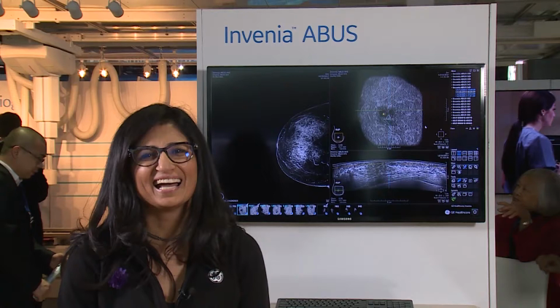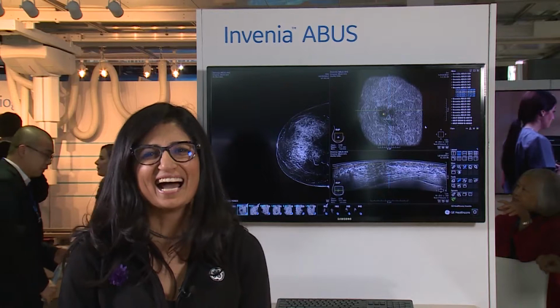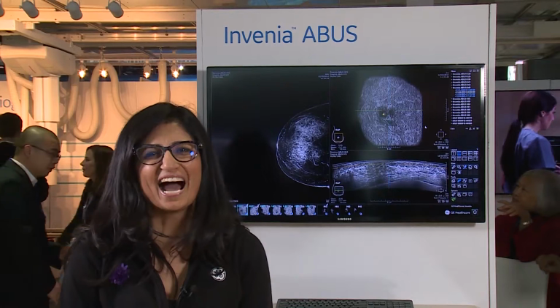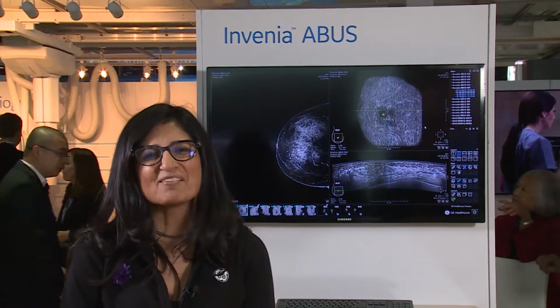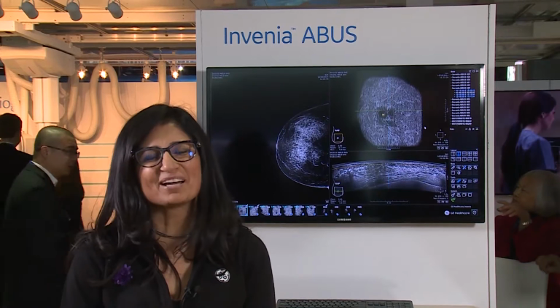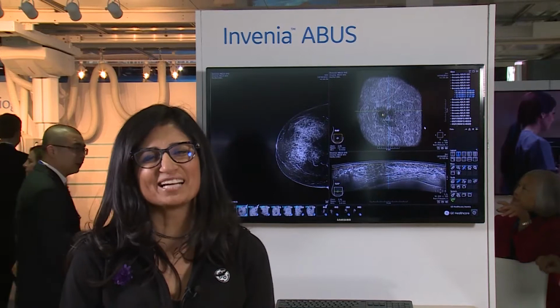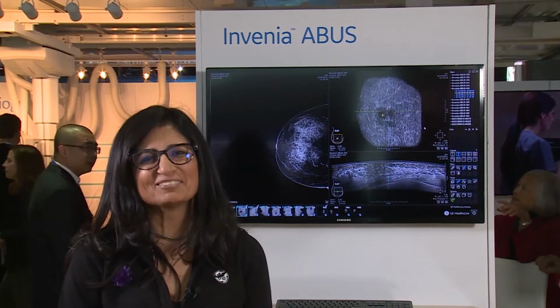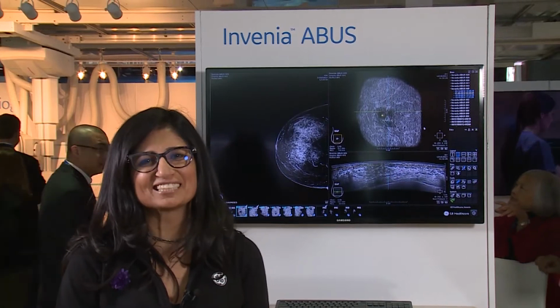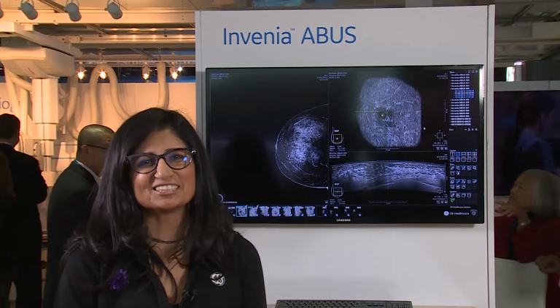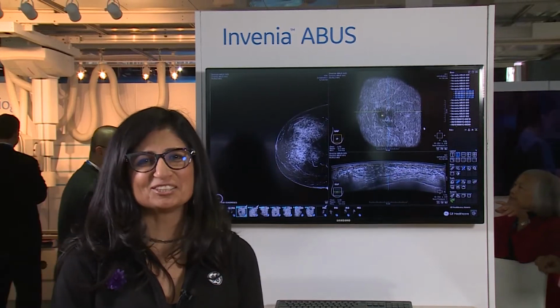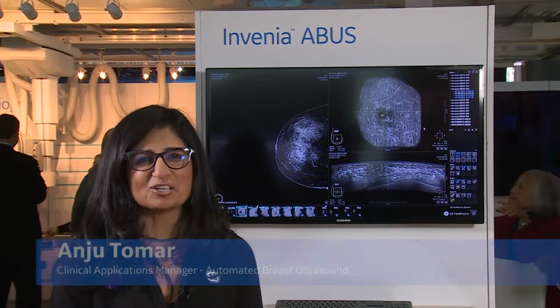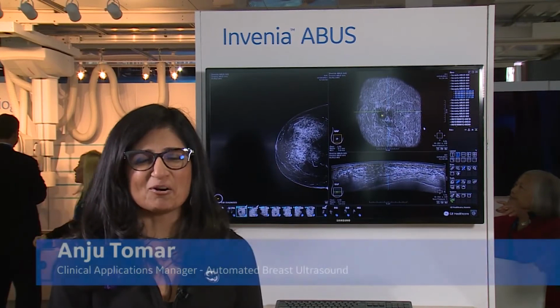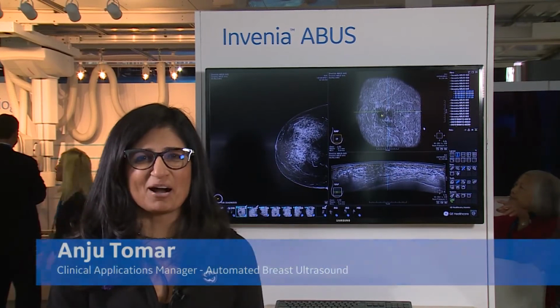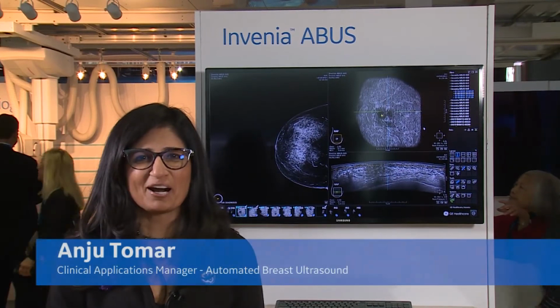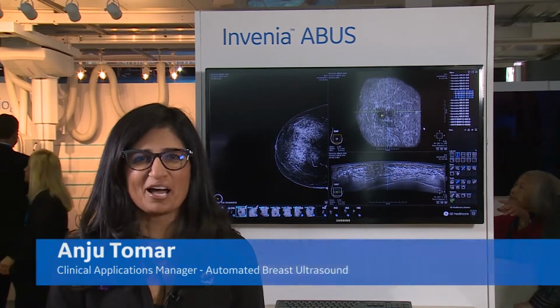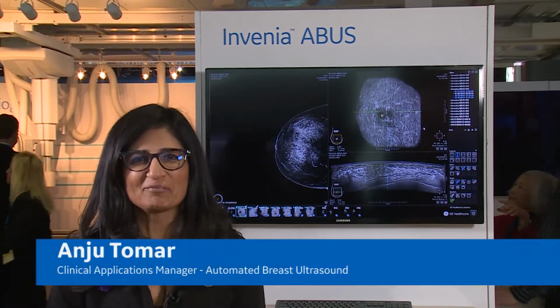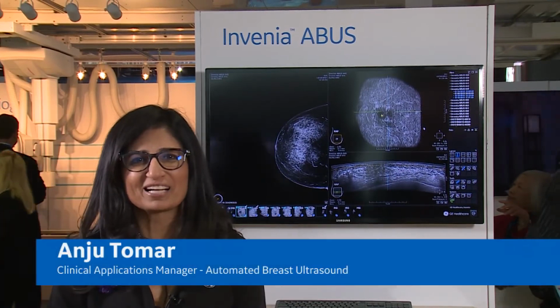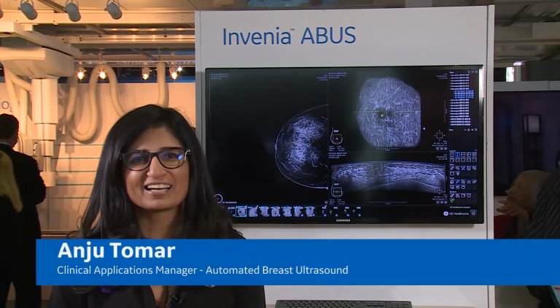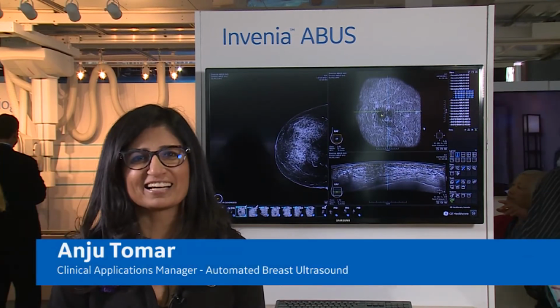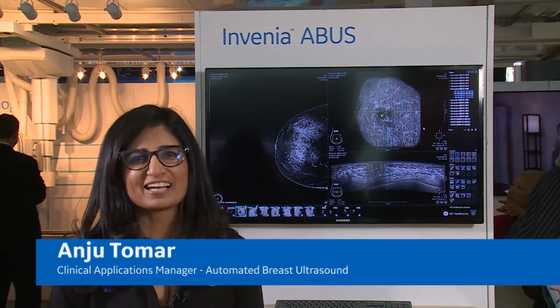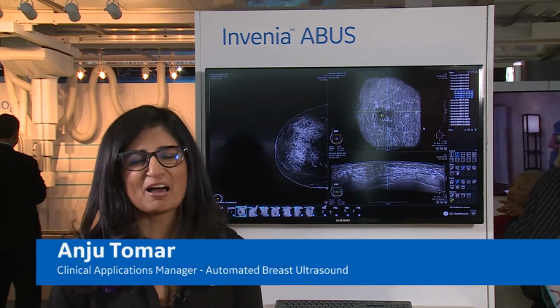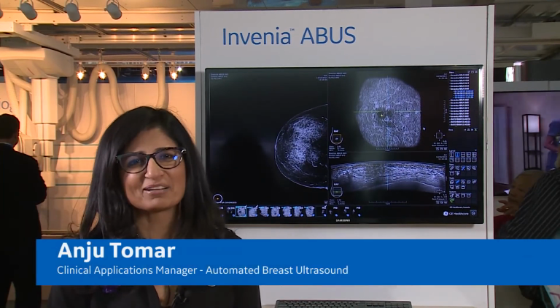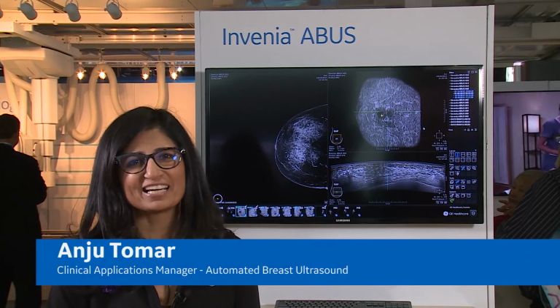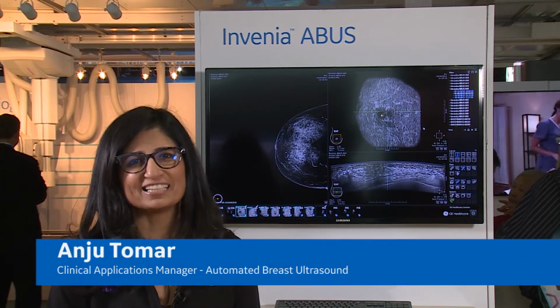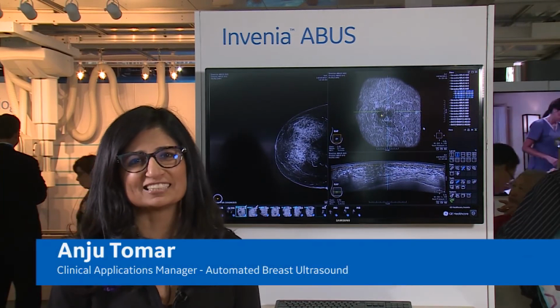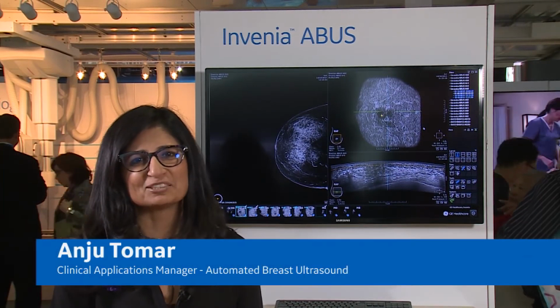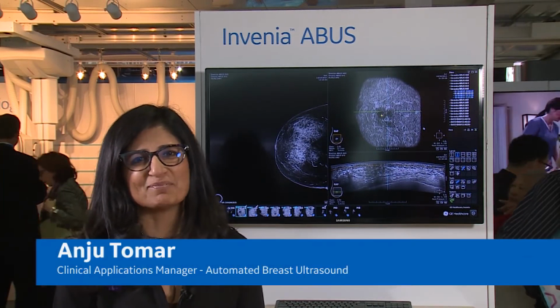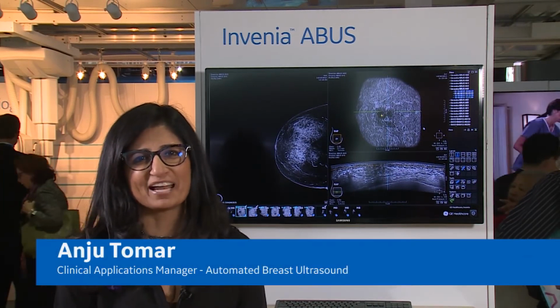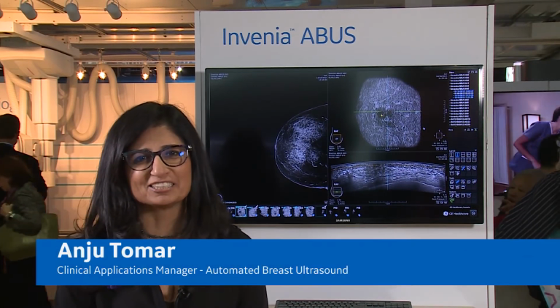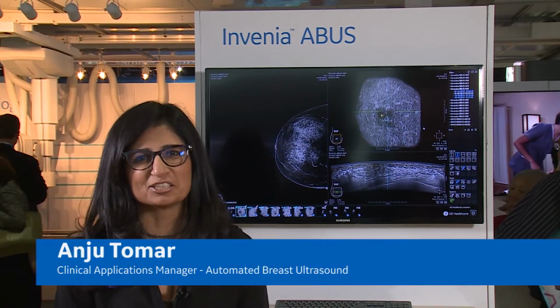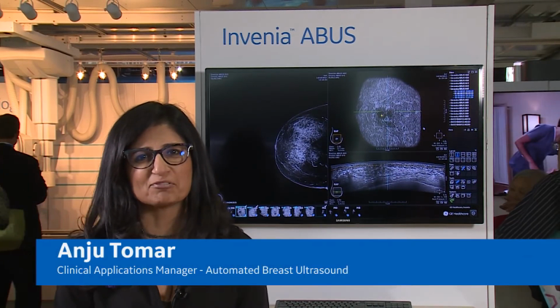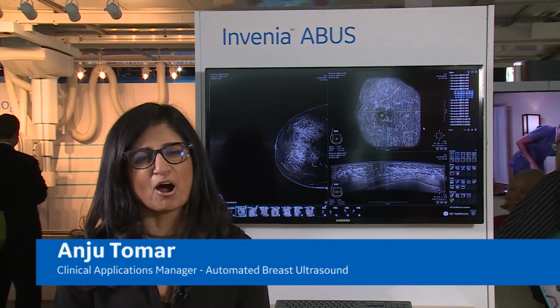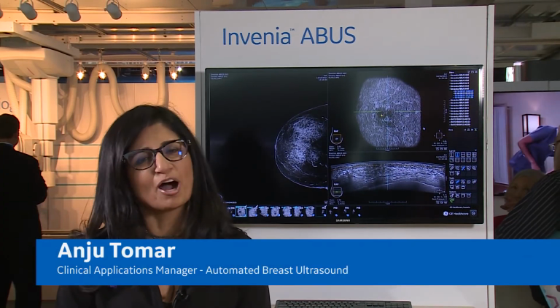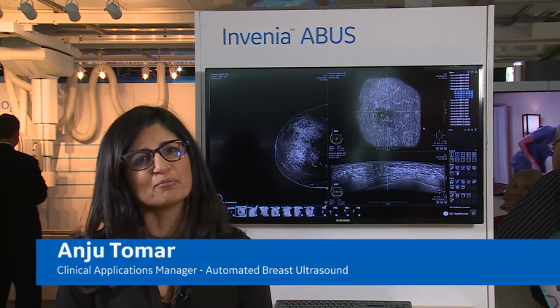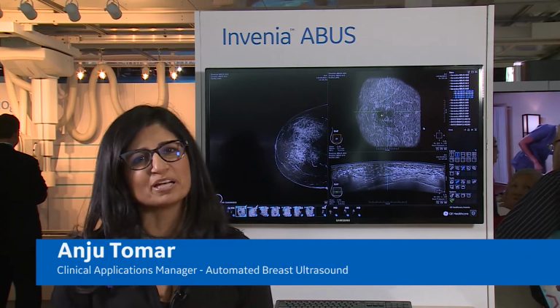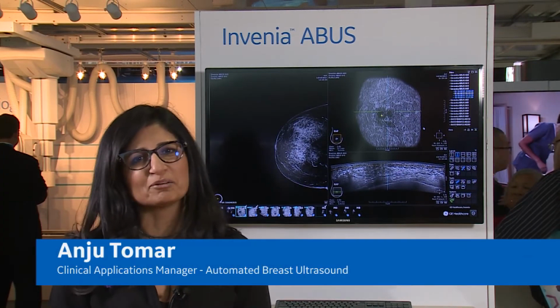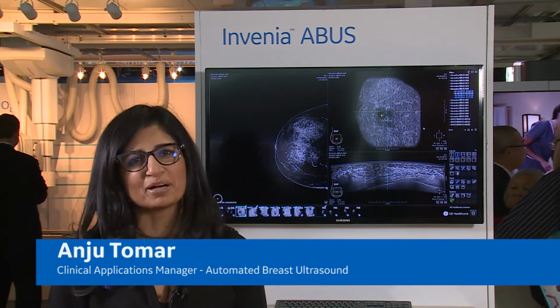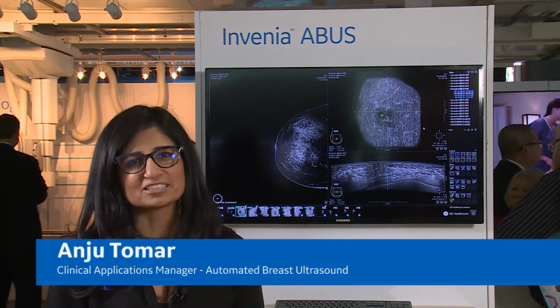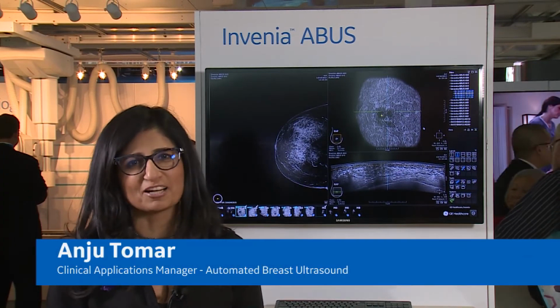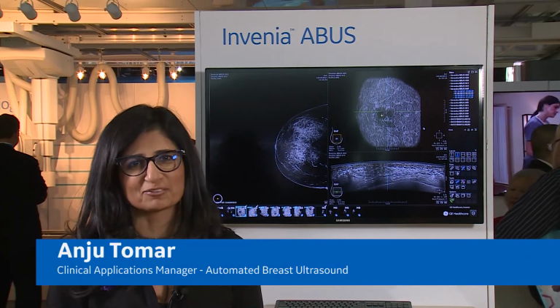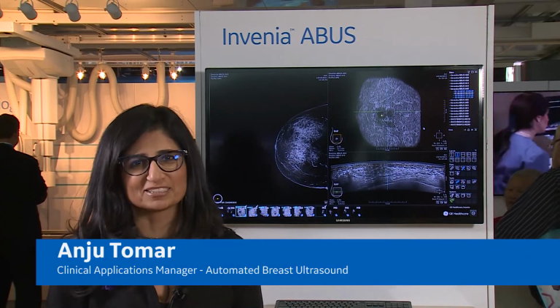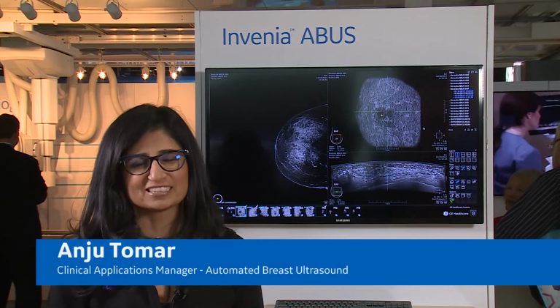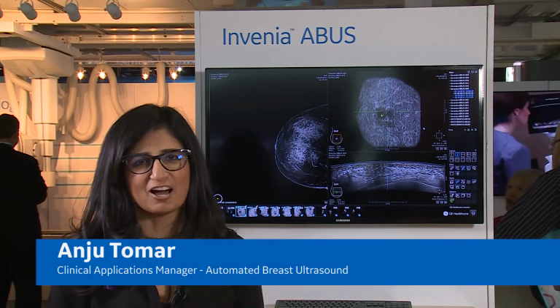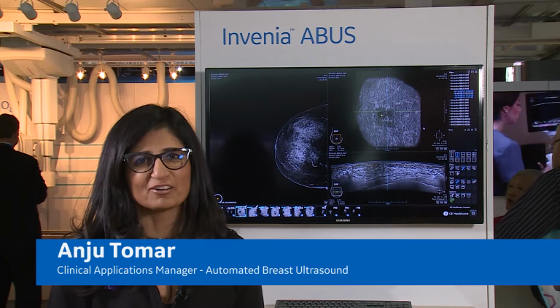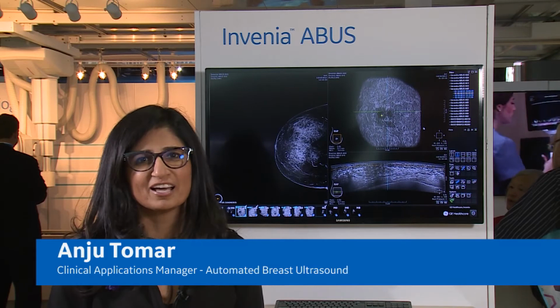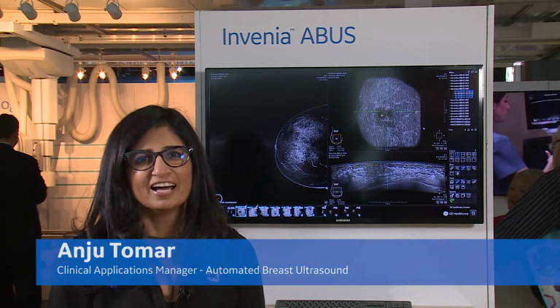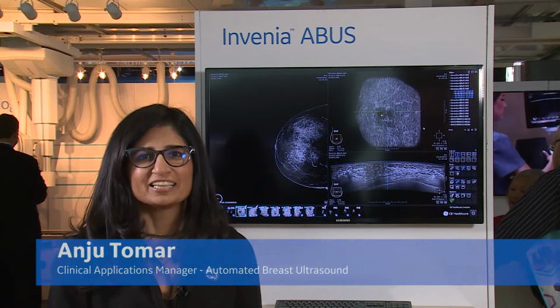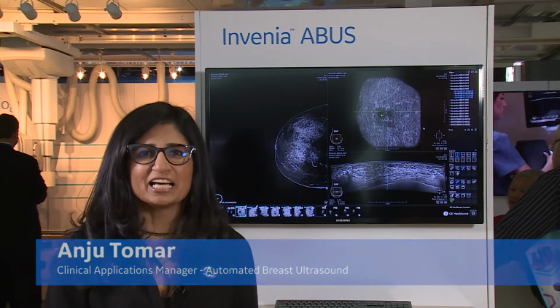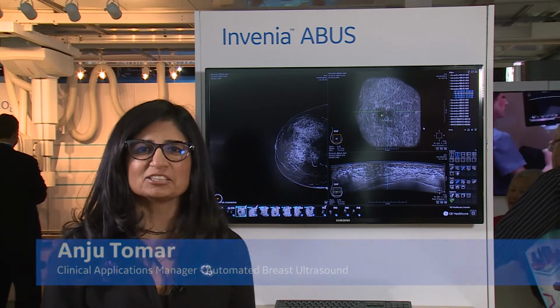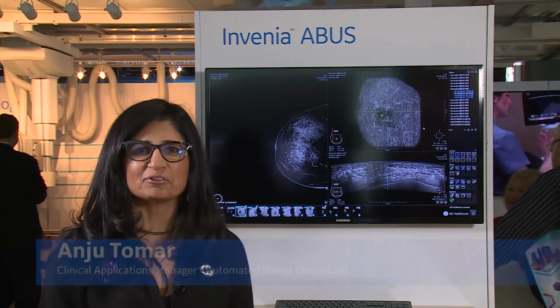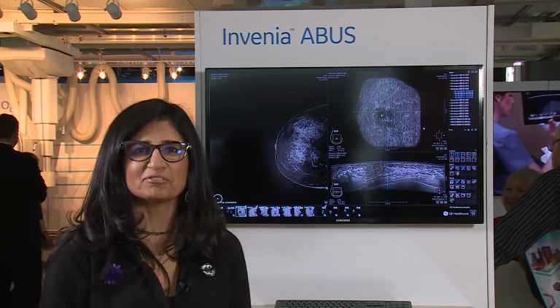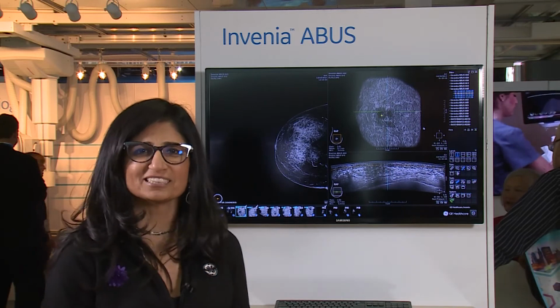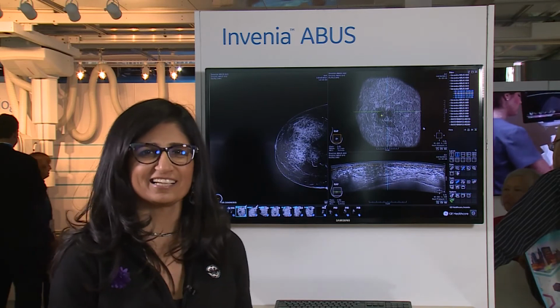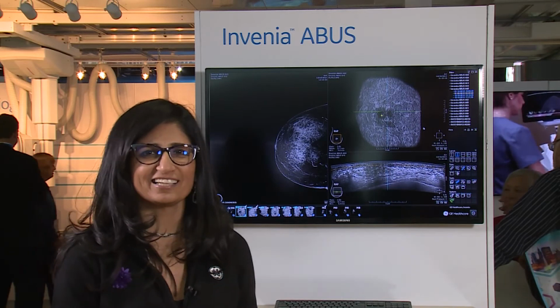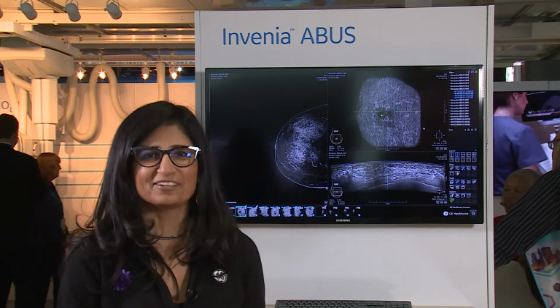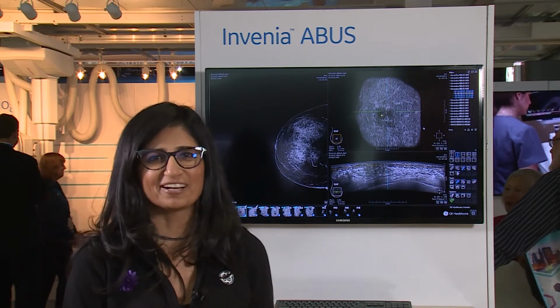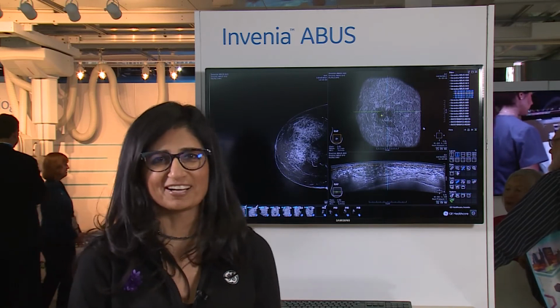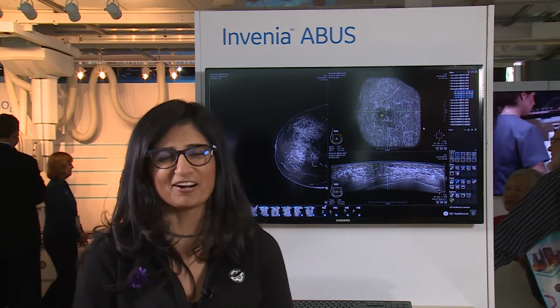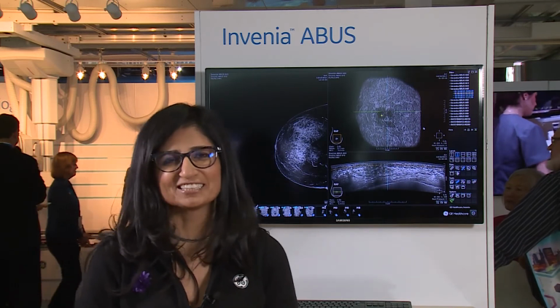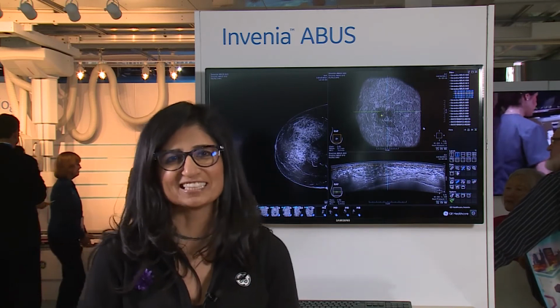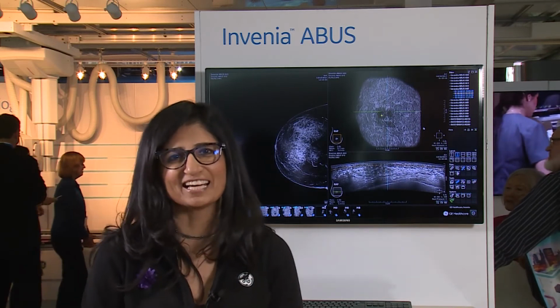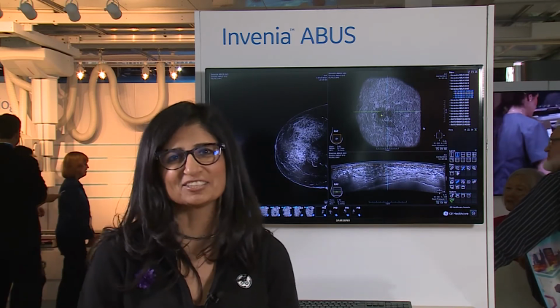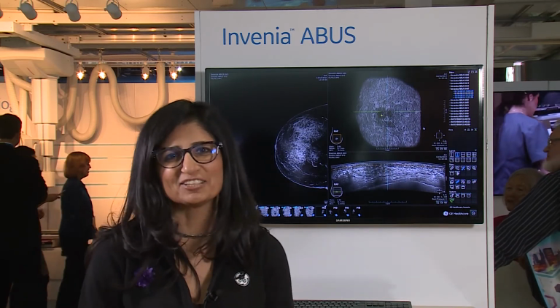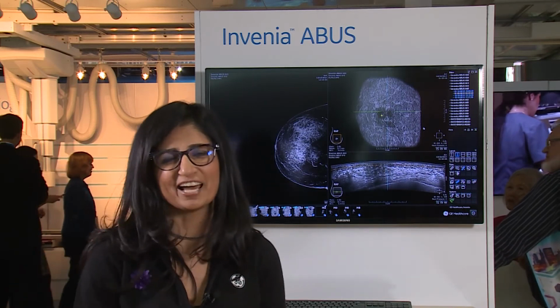Hi, my name is Anju Tomar. I'm the Clinical Applications Manager for Automated Breast Ultrasound. Thanks for visiting here at RSNA today.